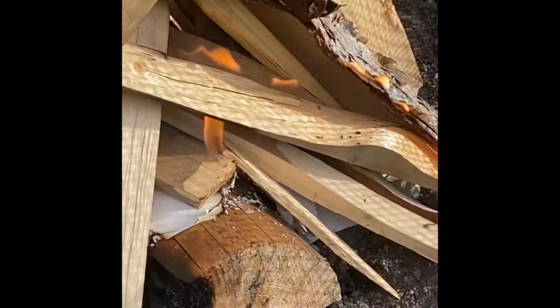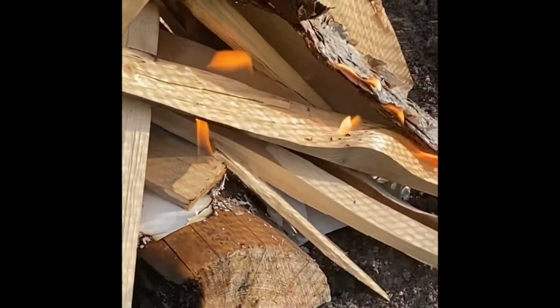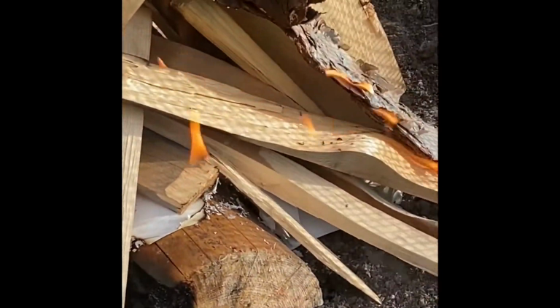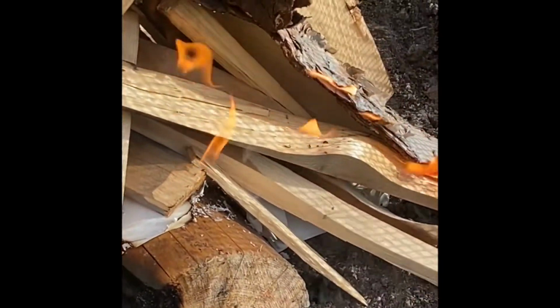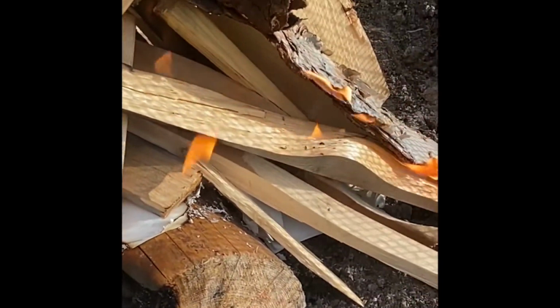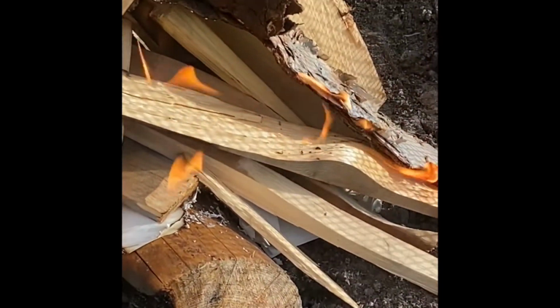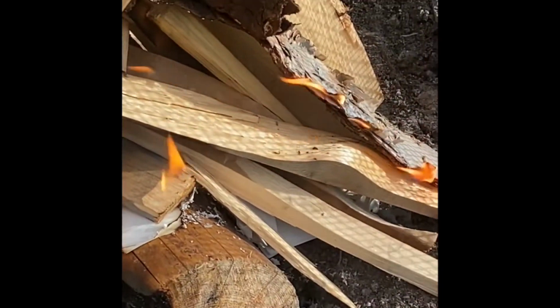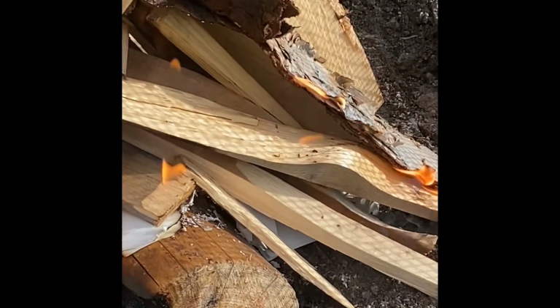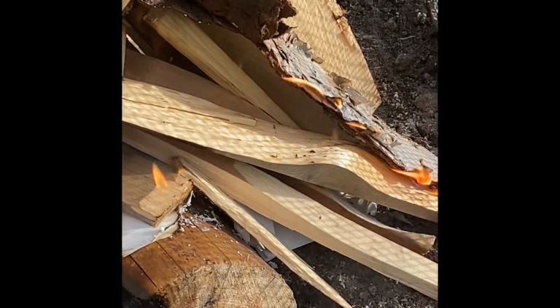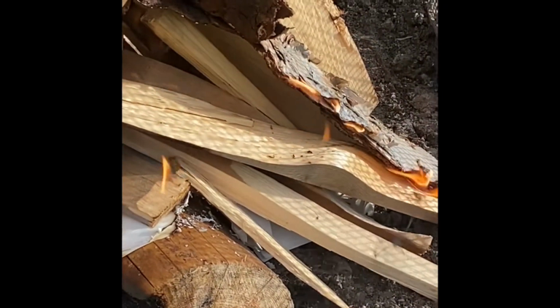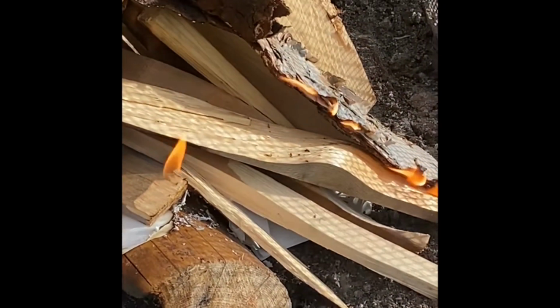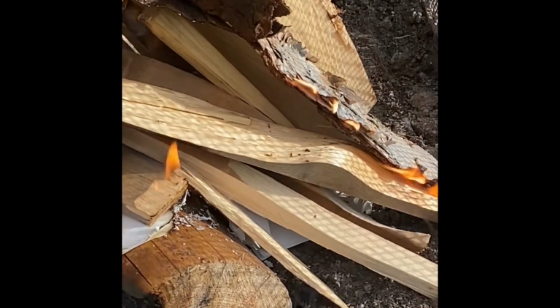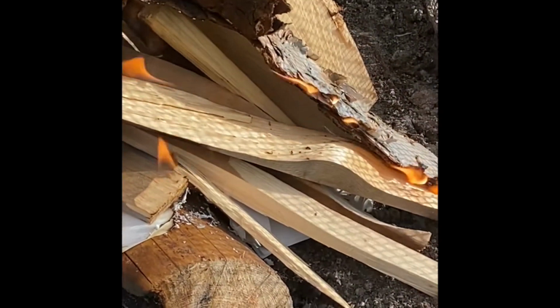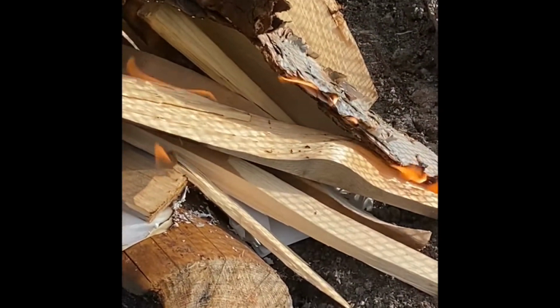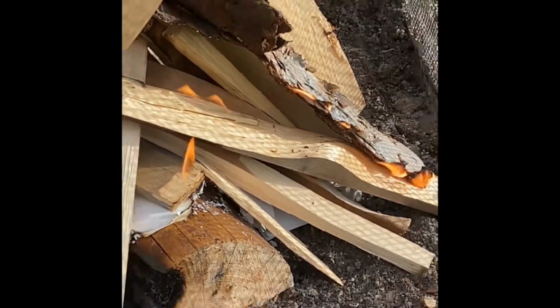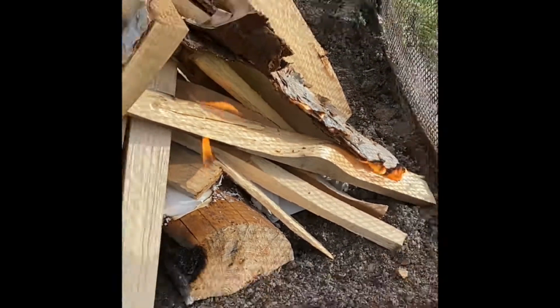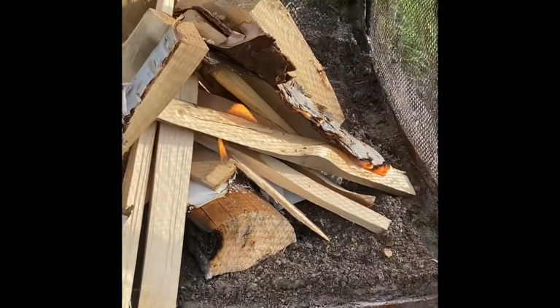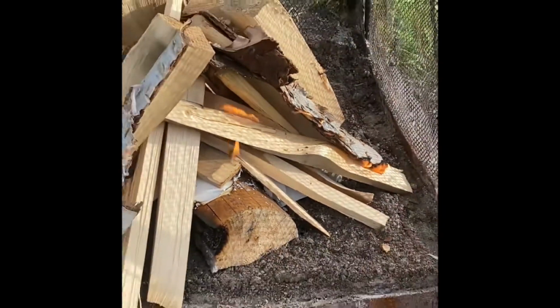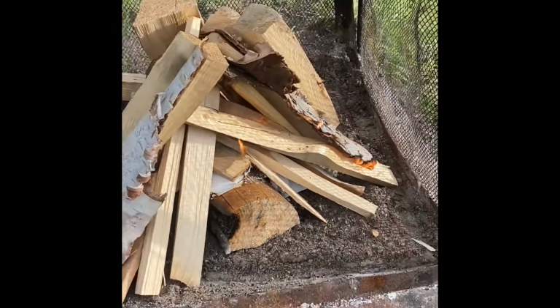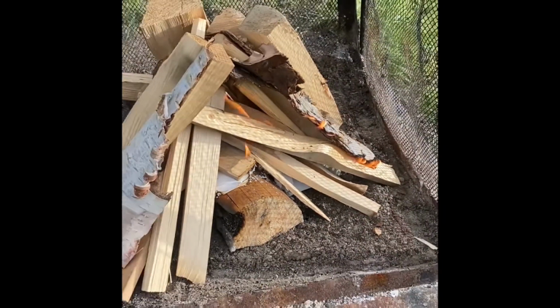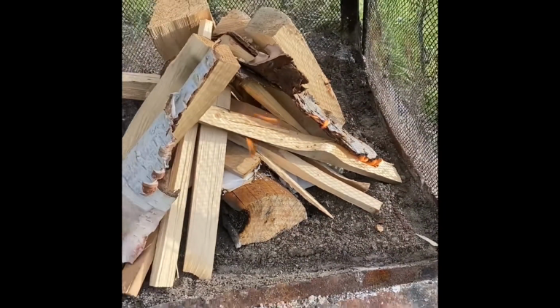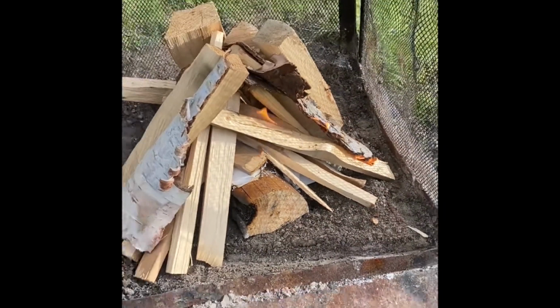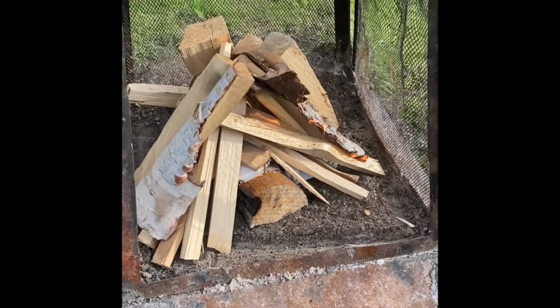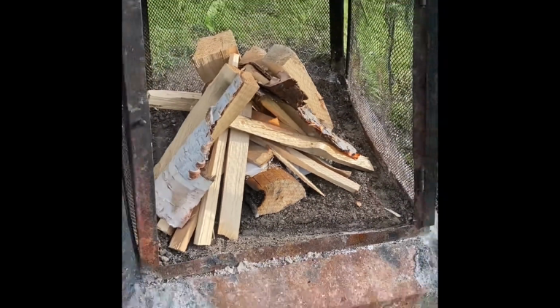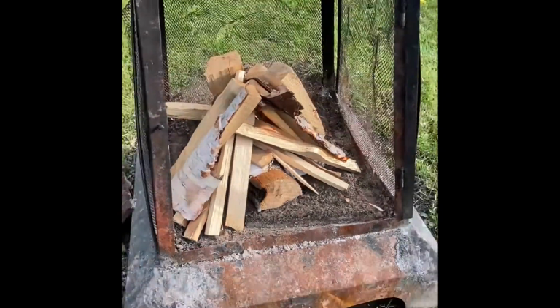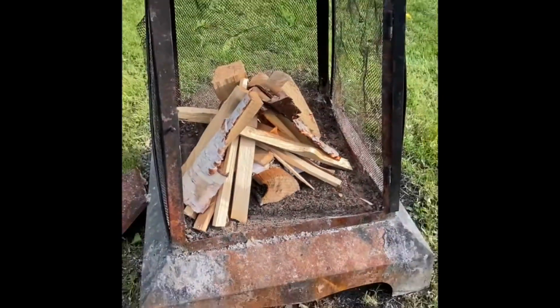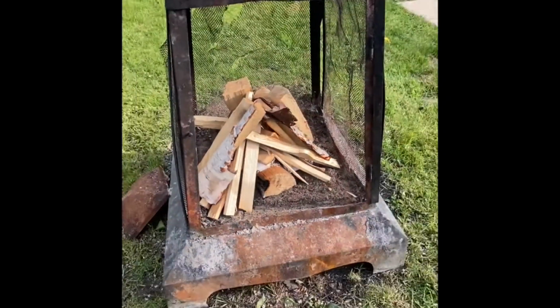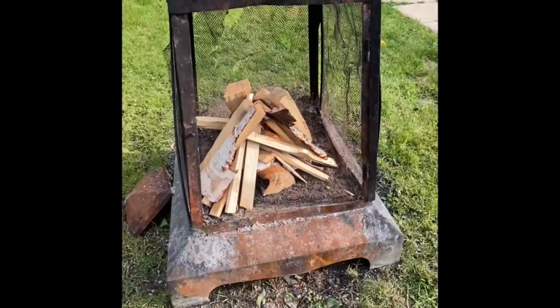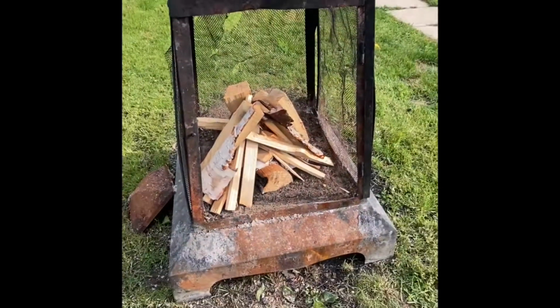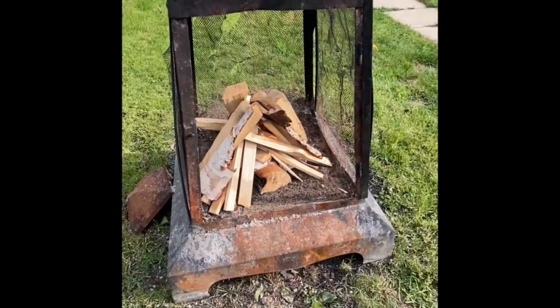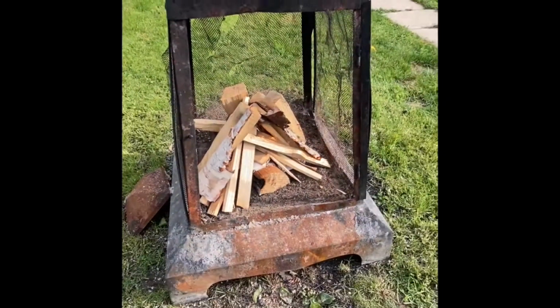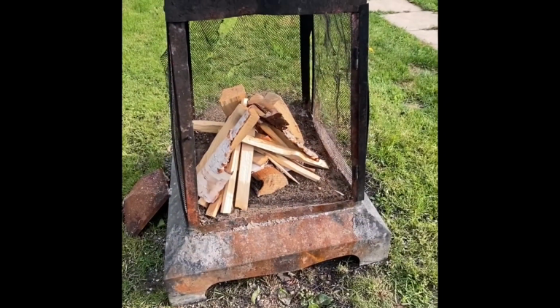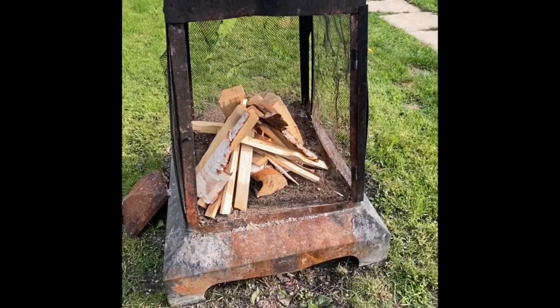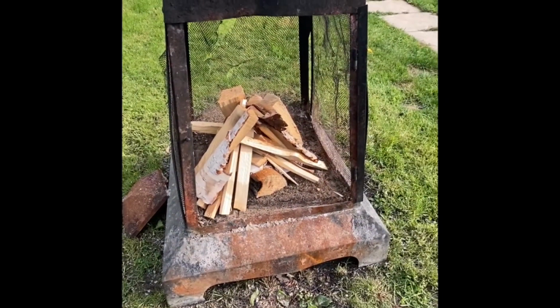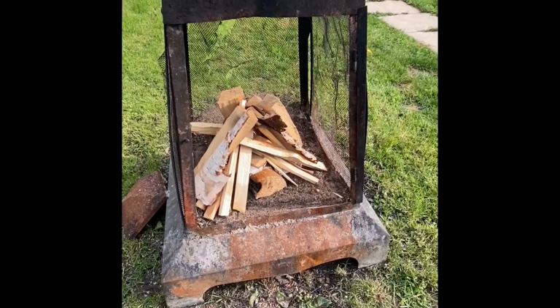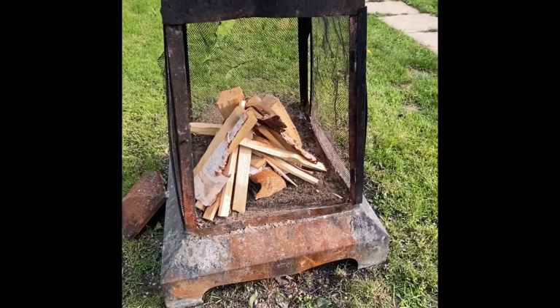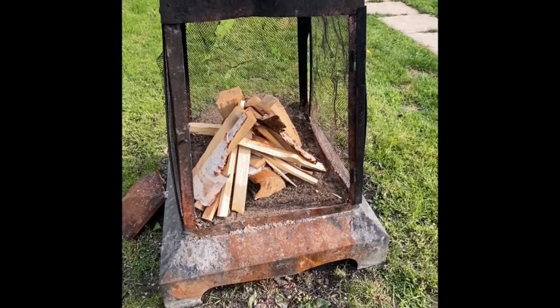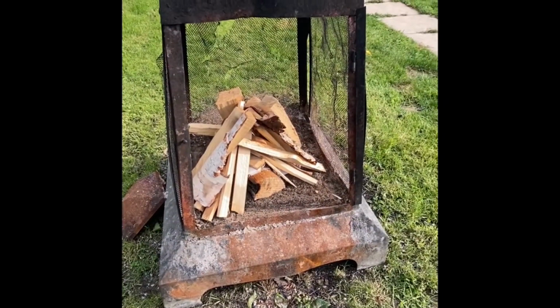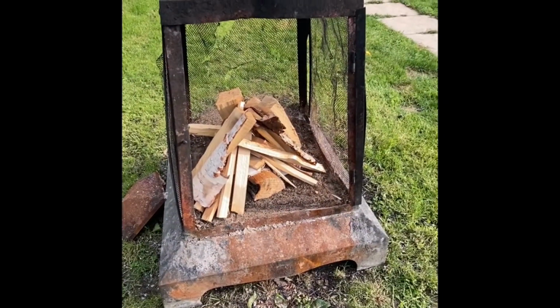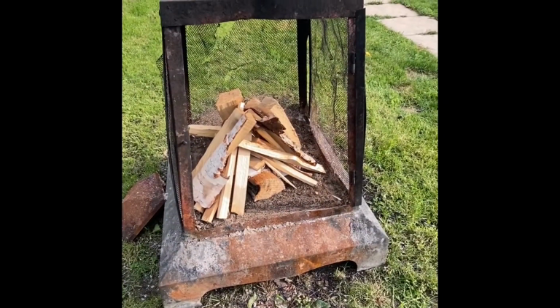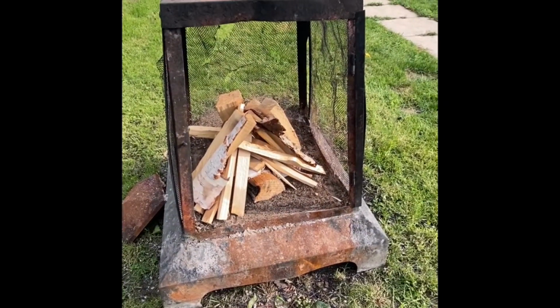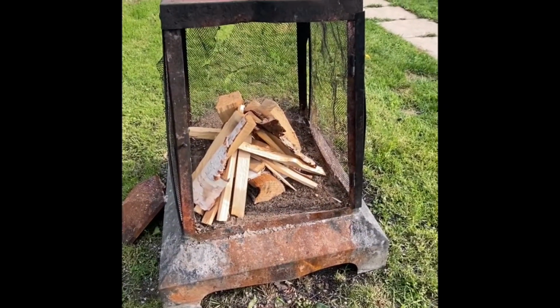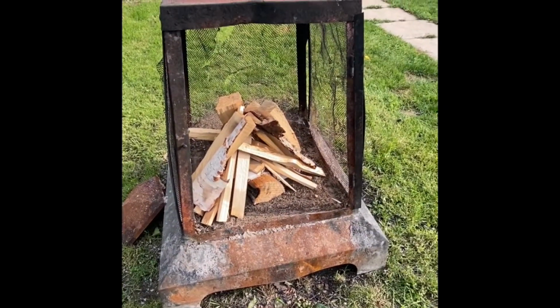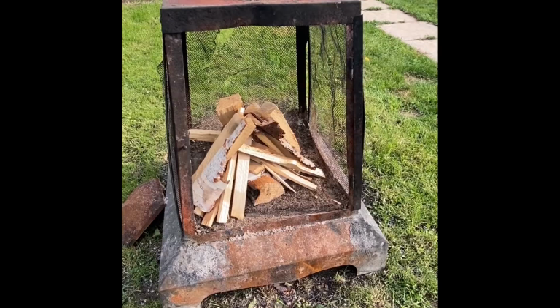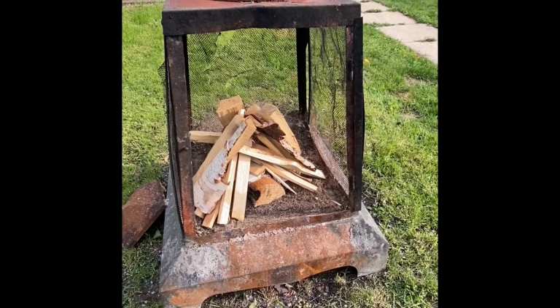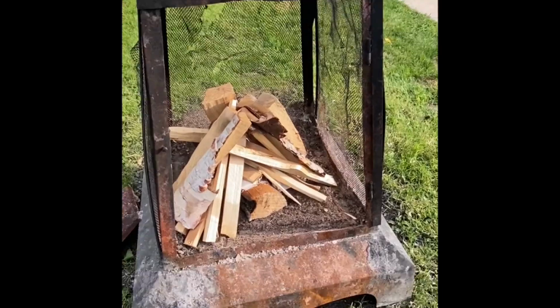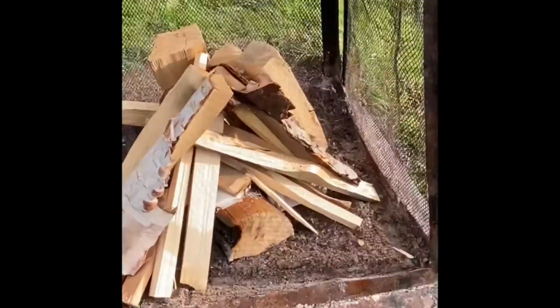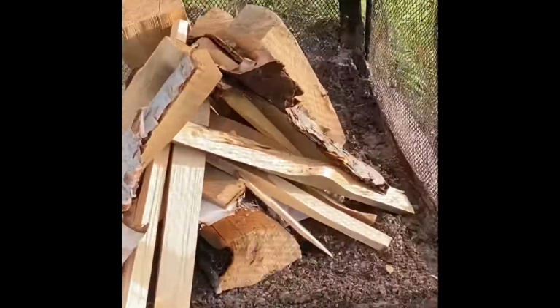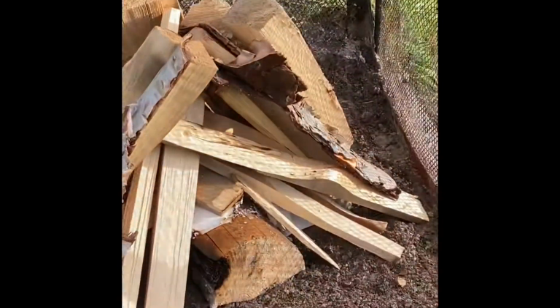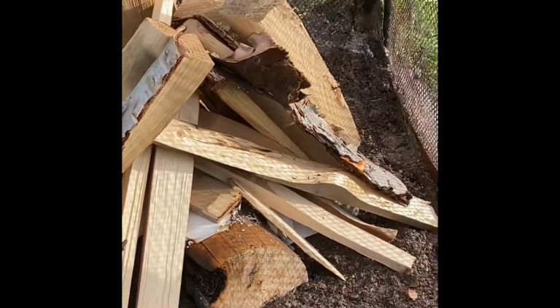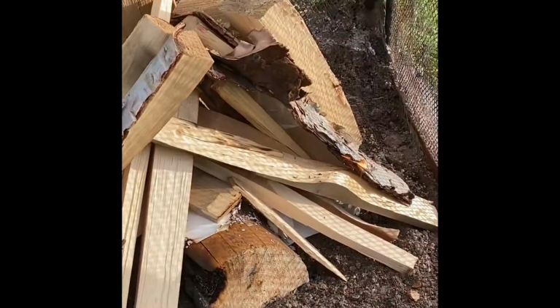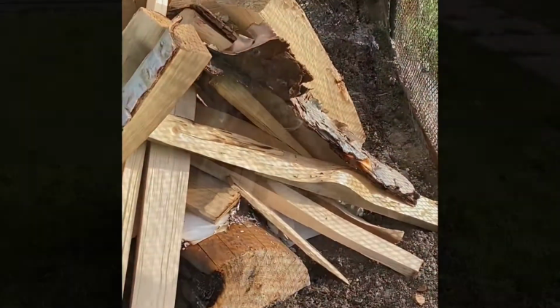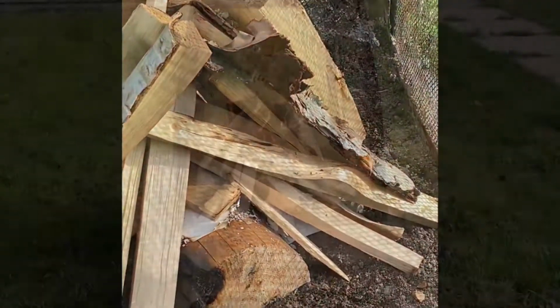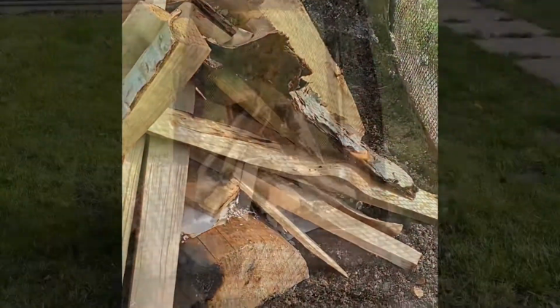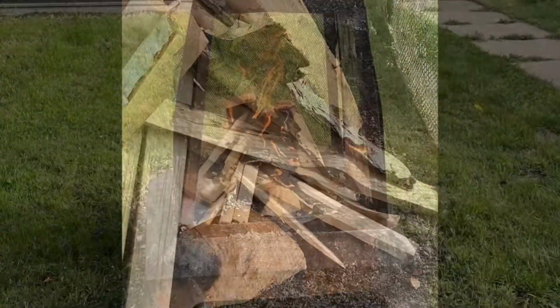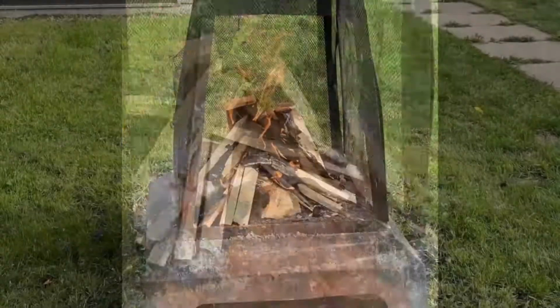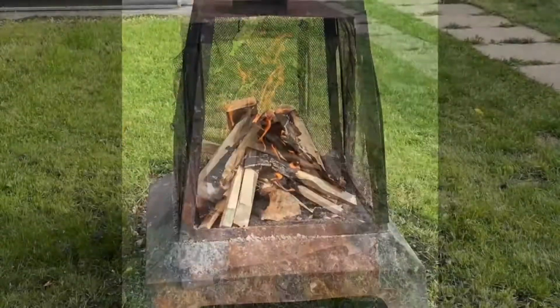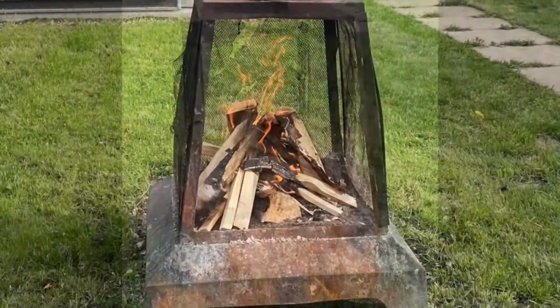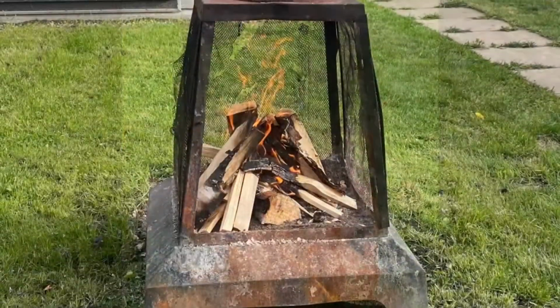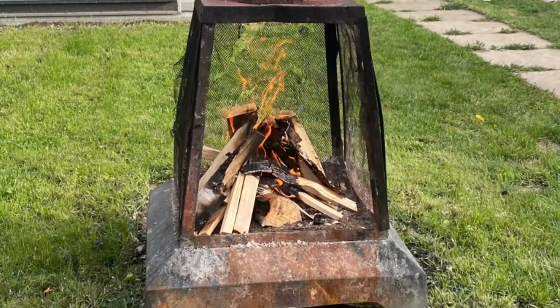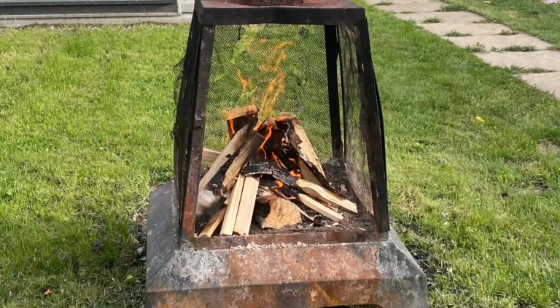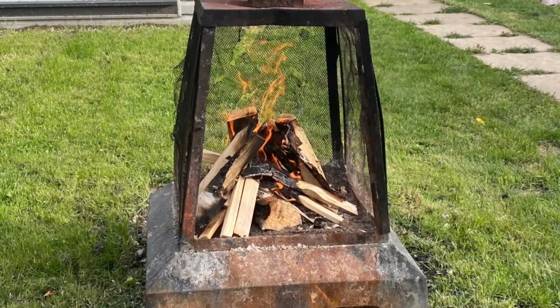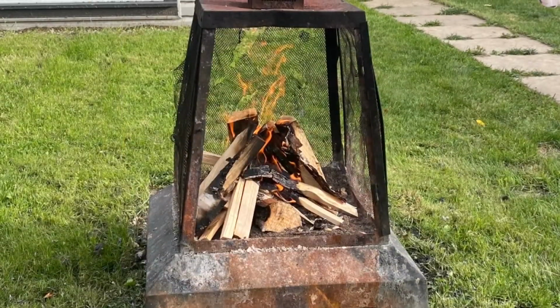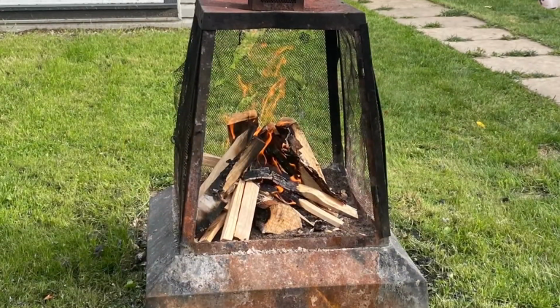you let it burn and blow a few times to get it going. Now you have a nice fire. You don't want it too big as you will be cooking over top.